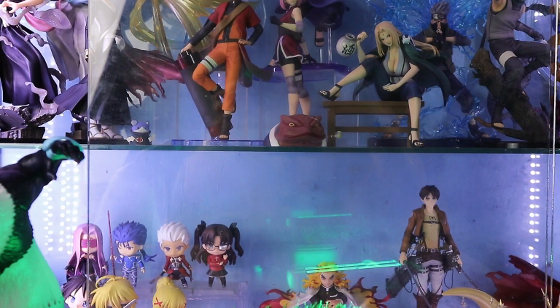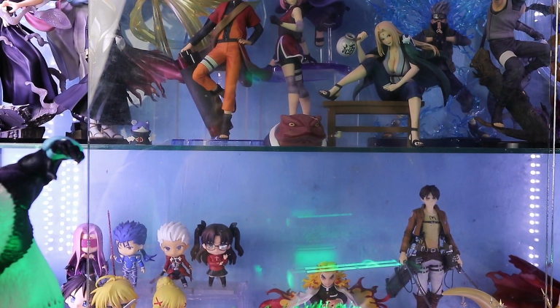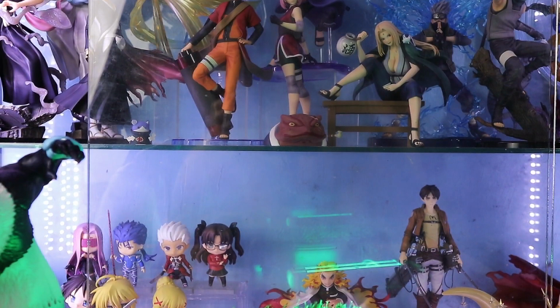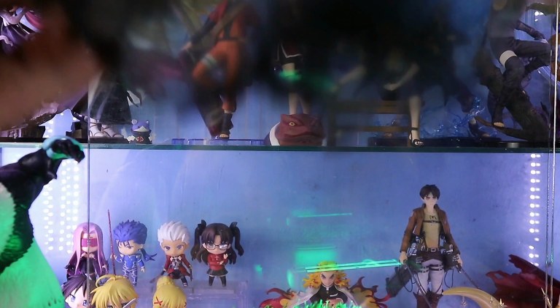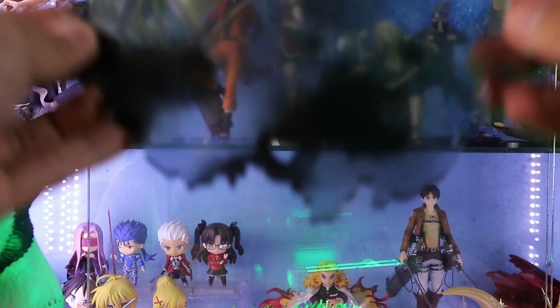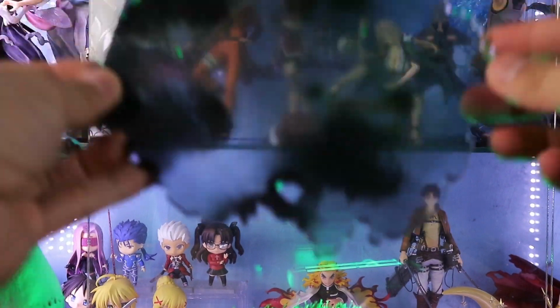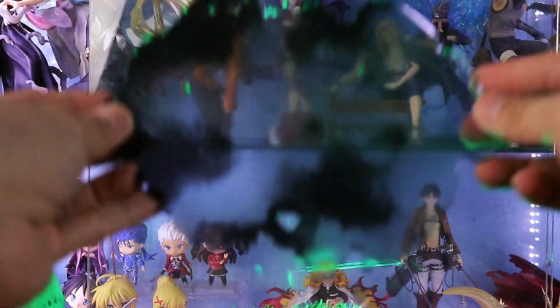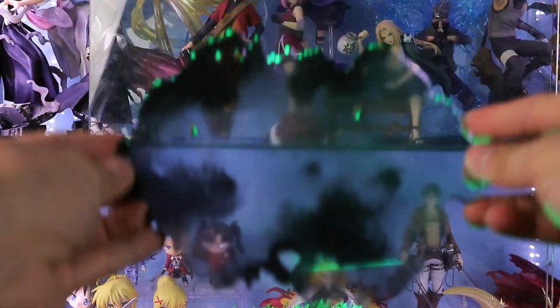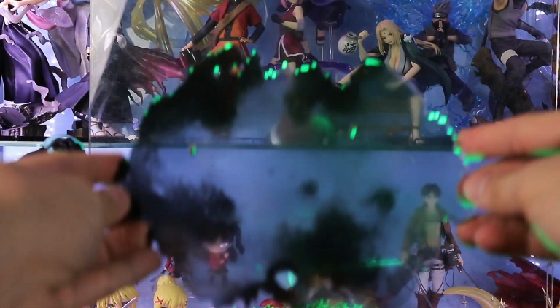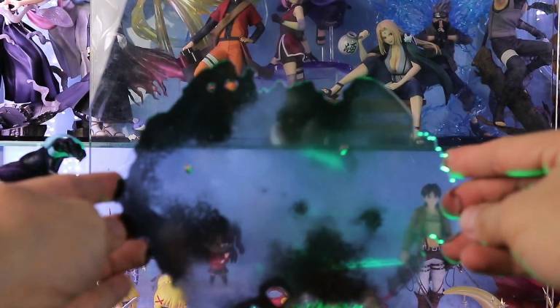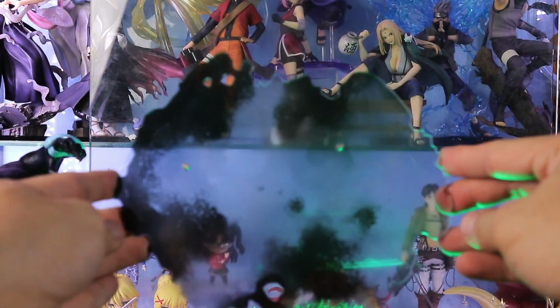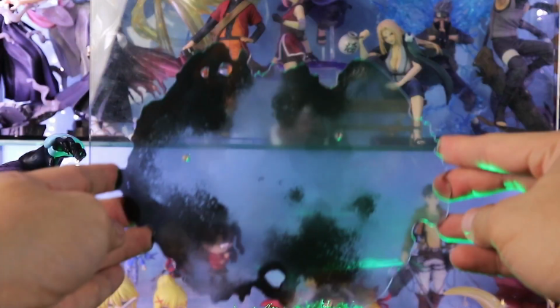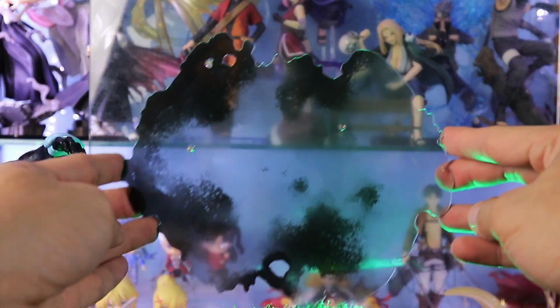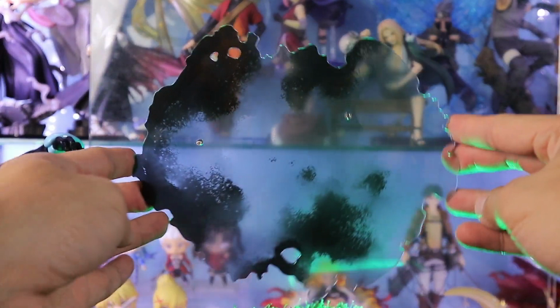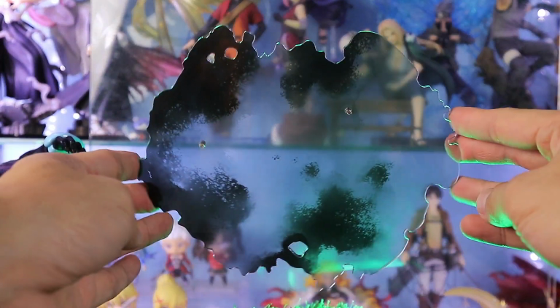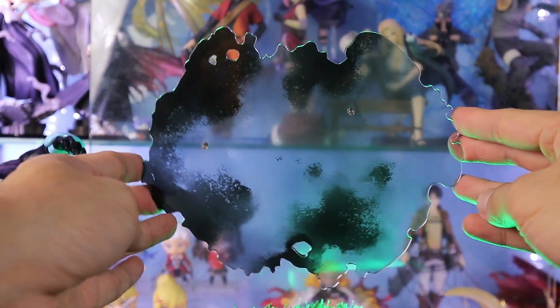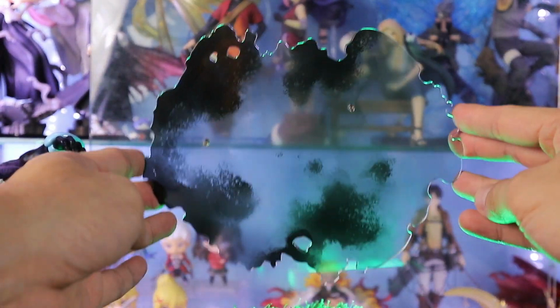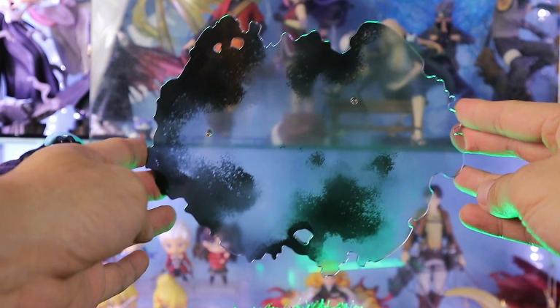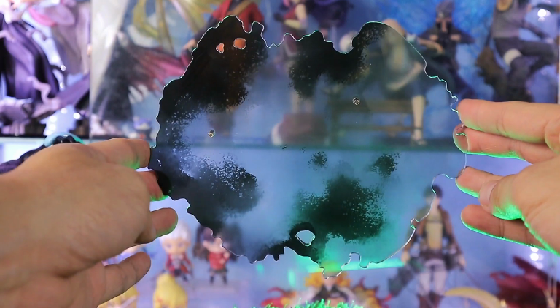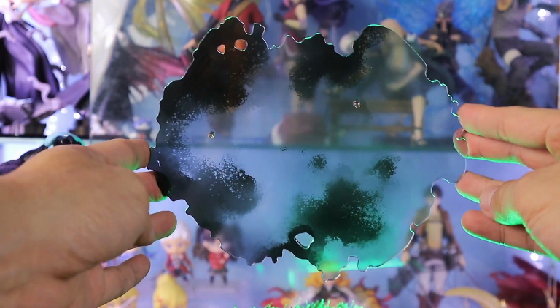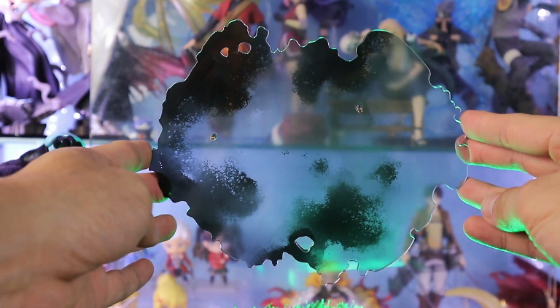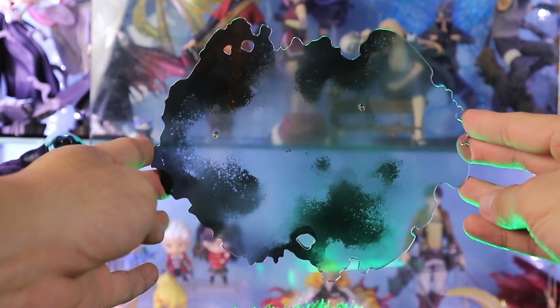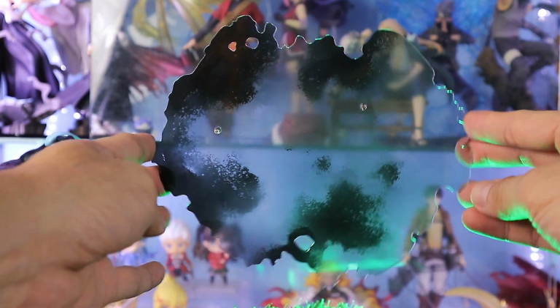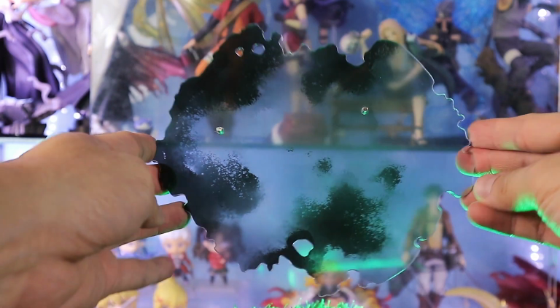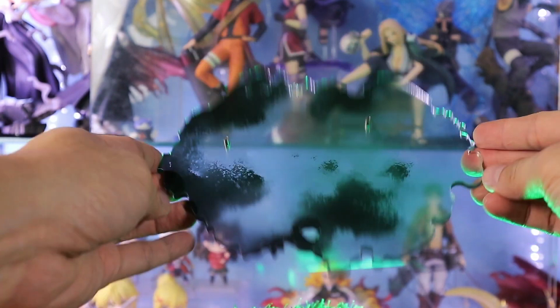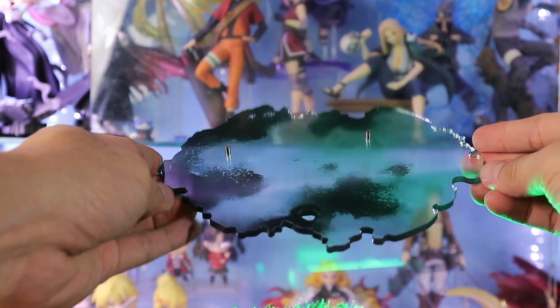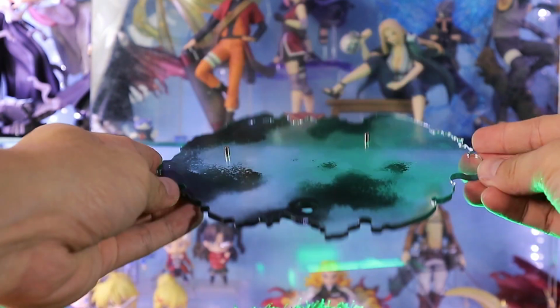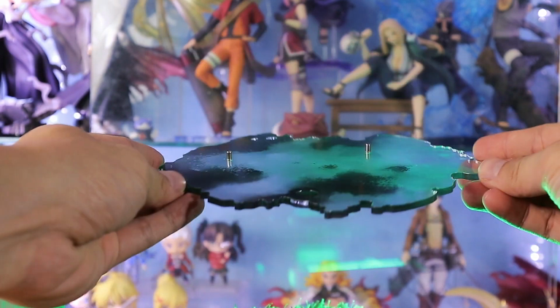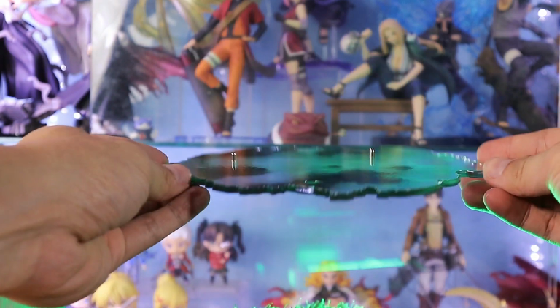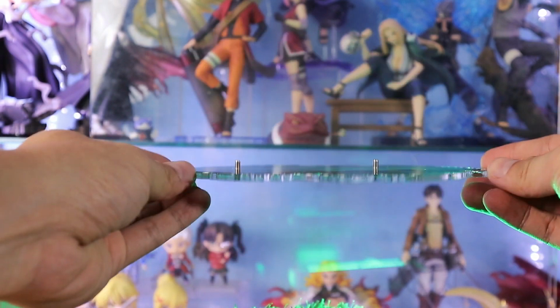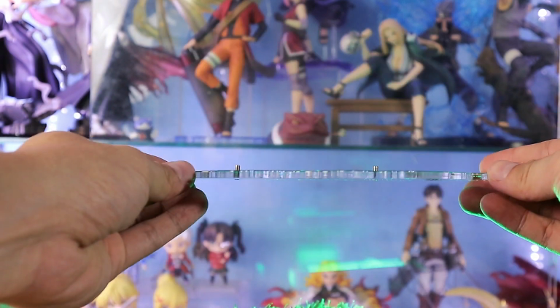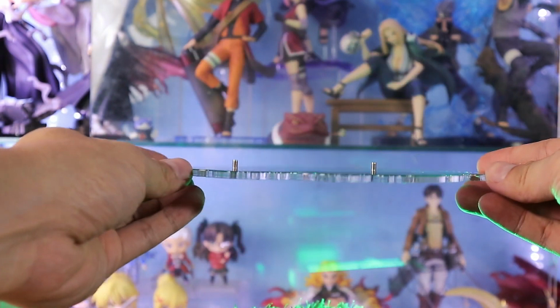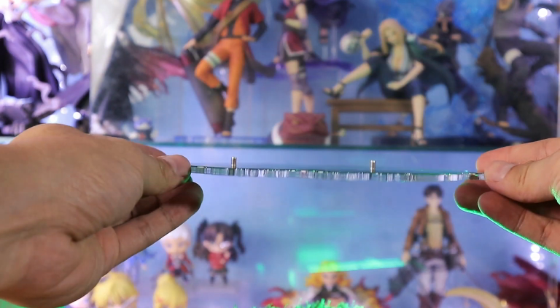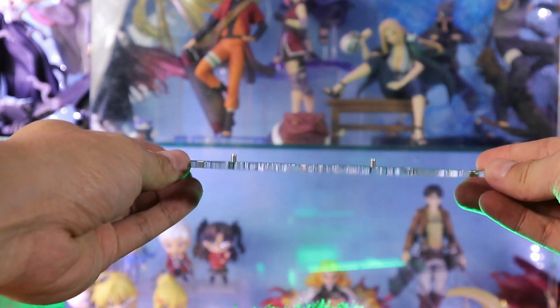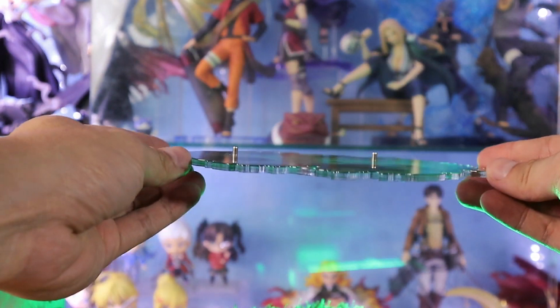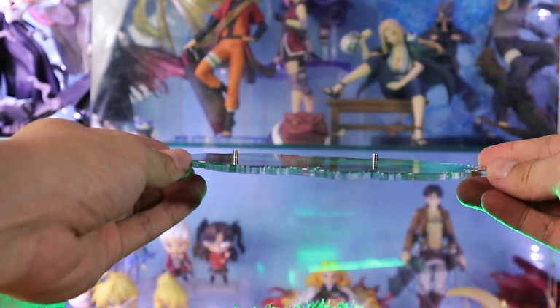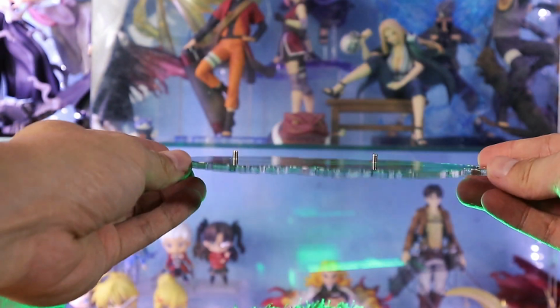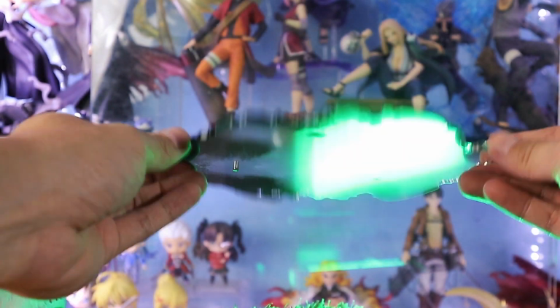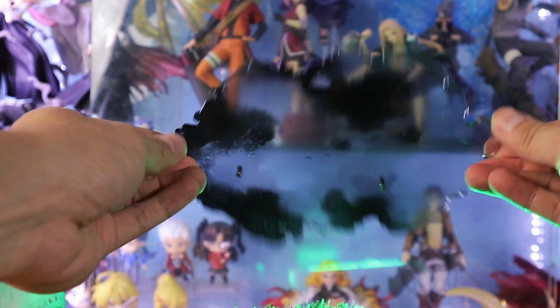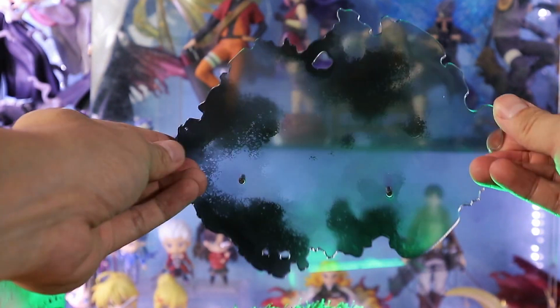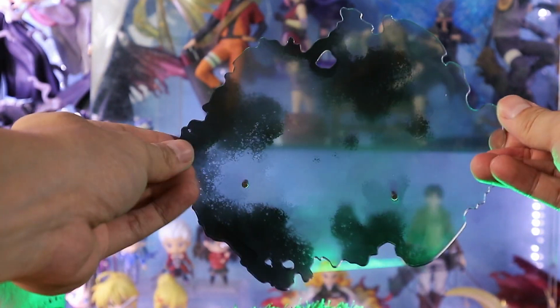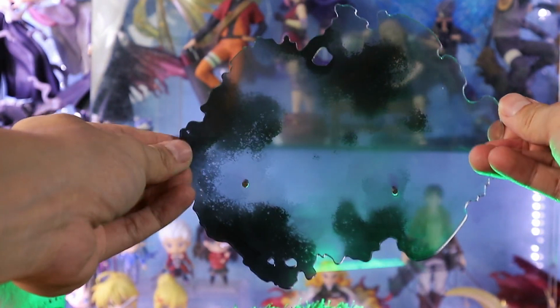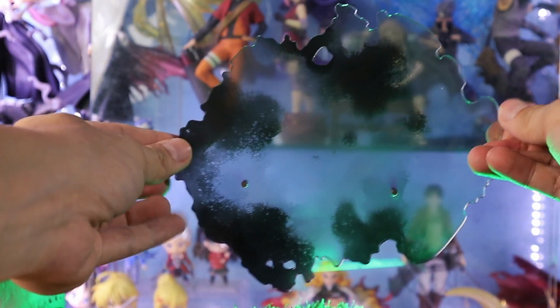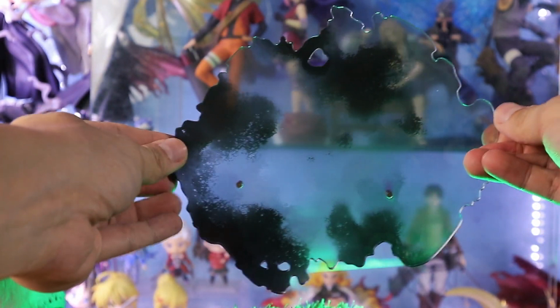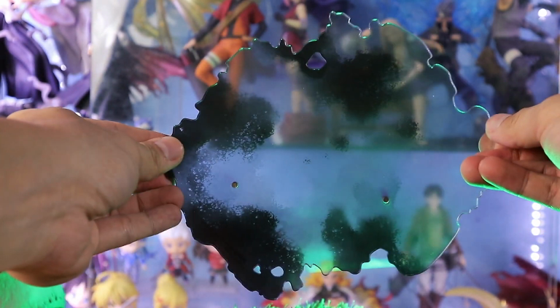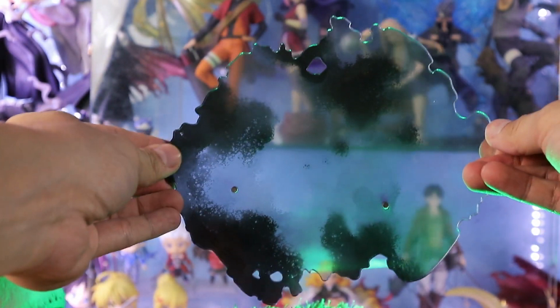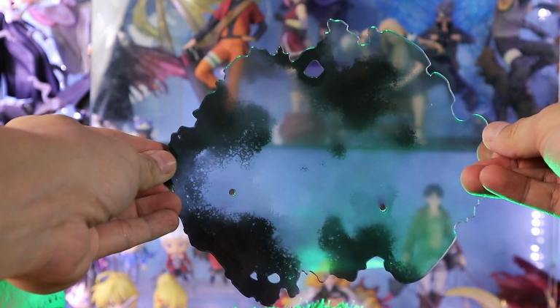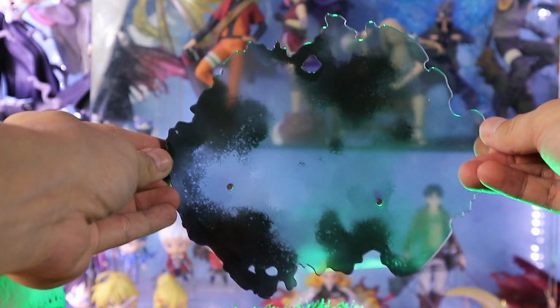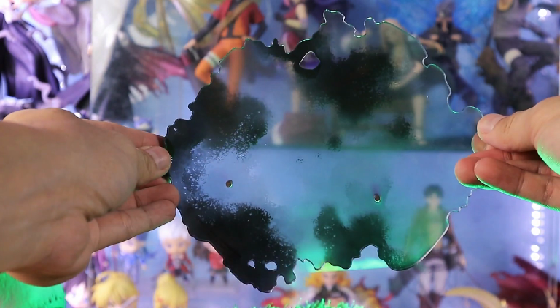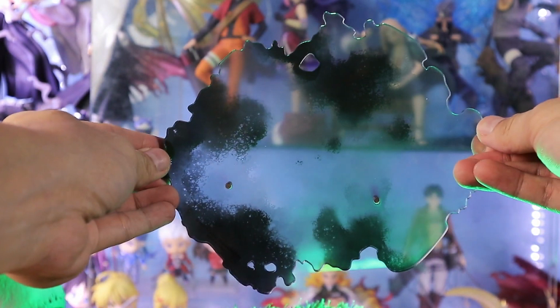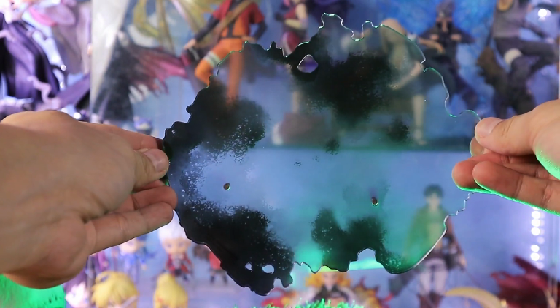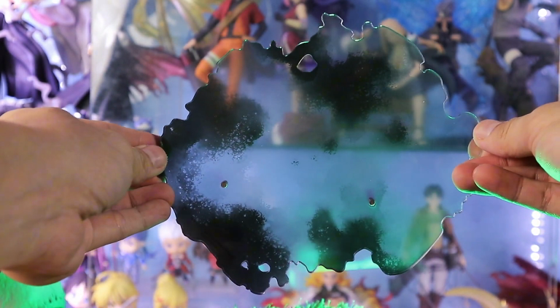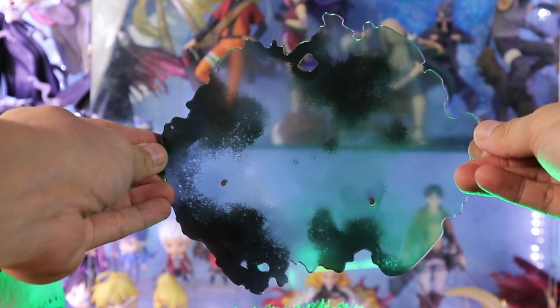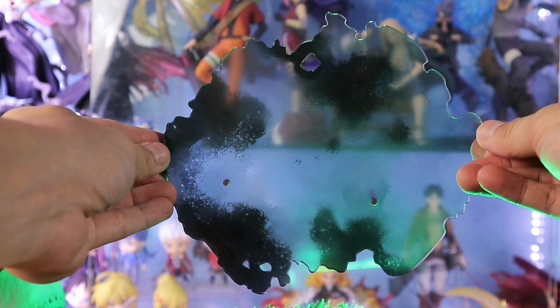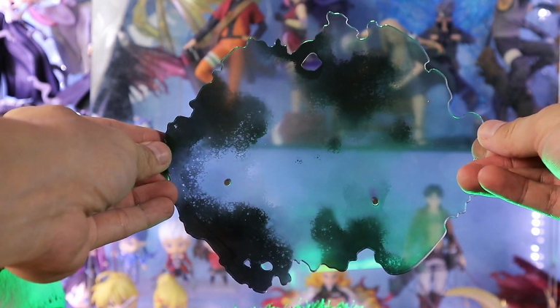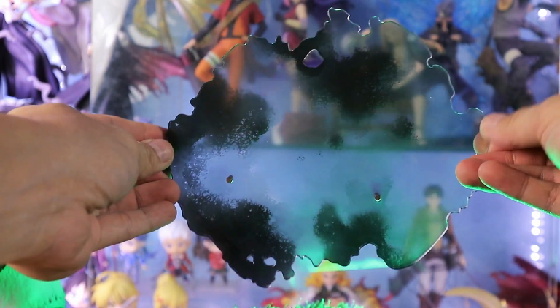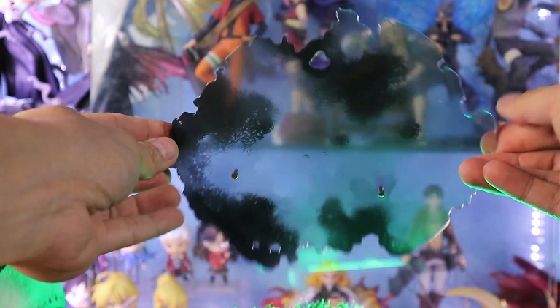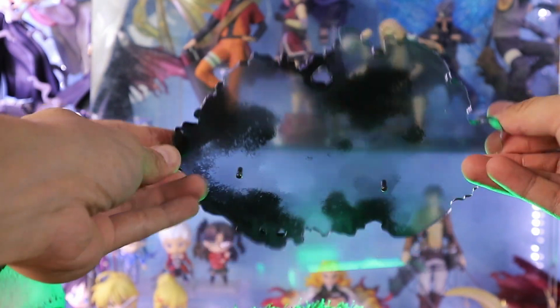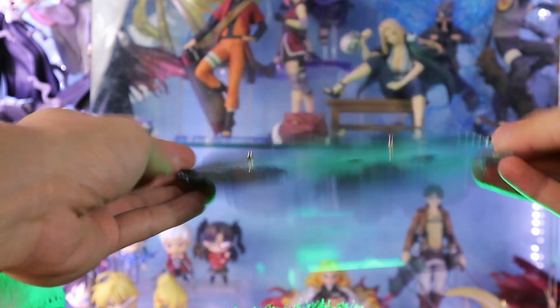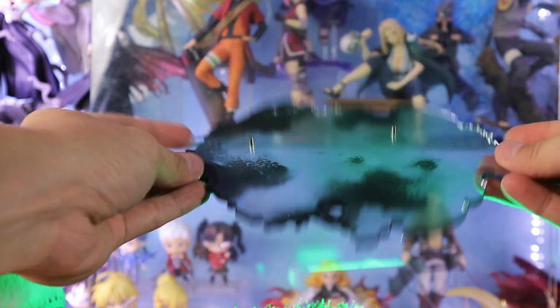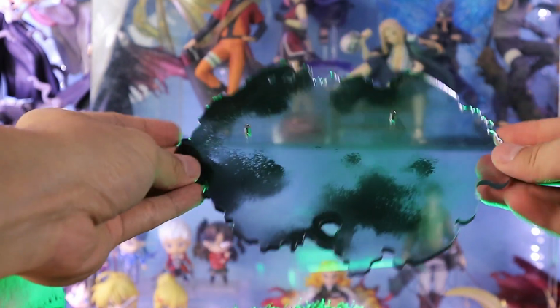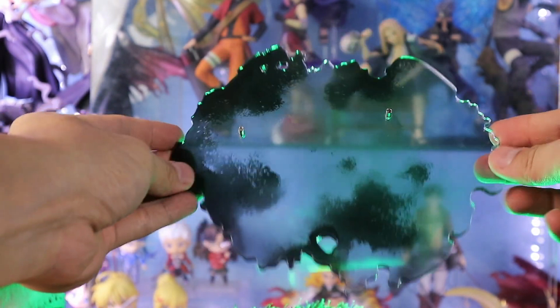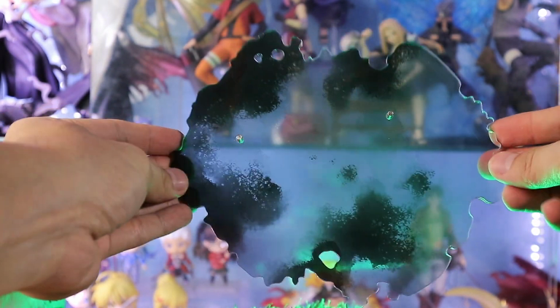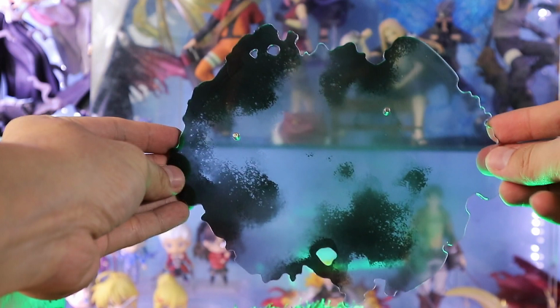For his base, these are your usual Jujutsu Kaisen by Kotobukiya base. Simple and not distracting at all.